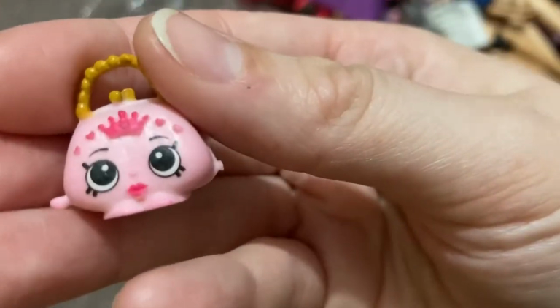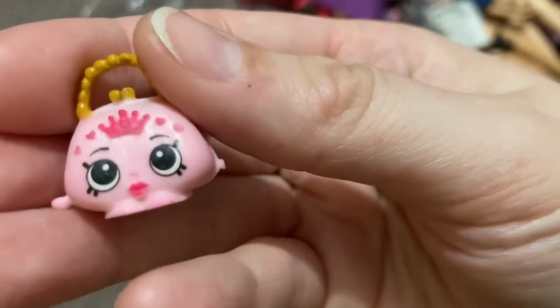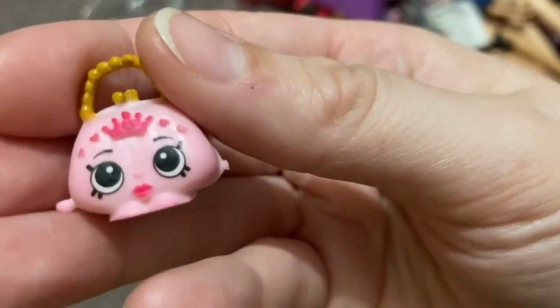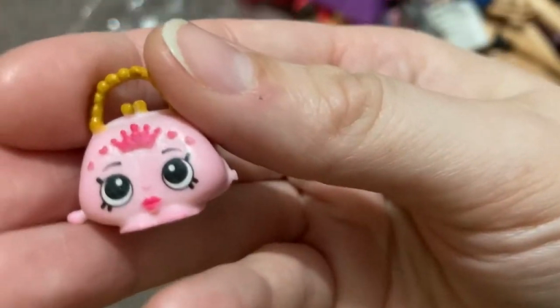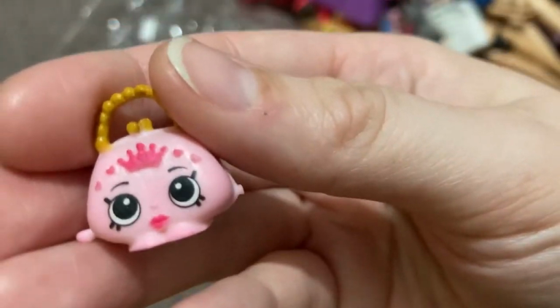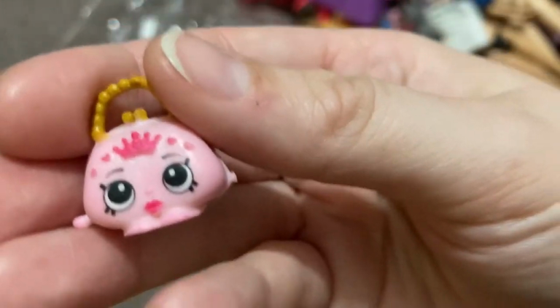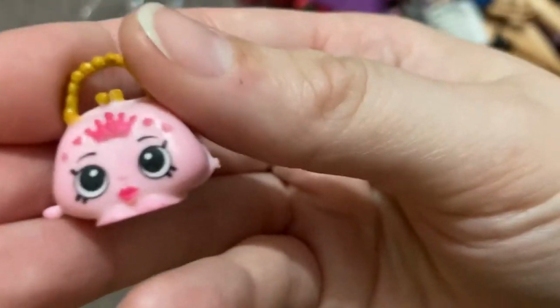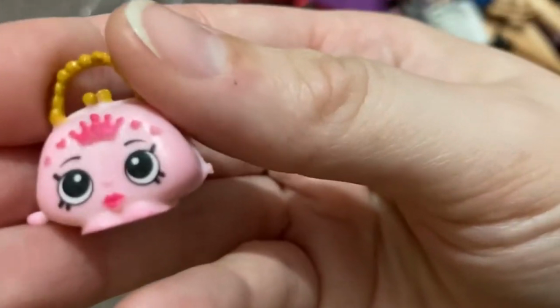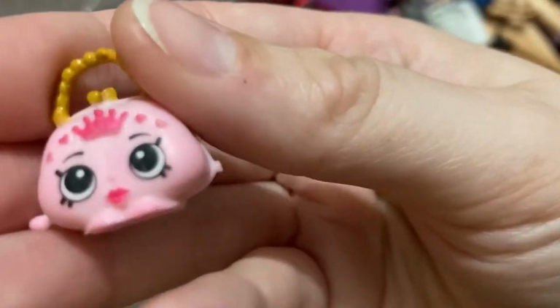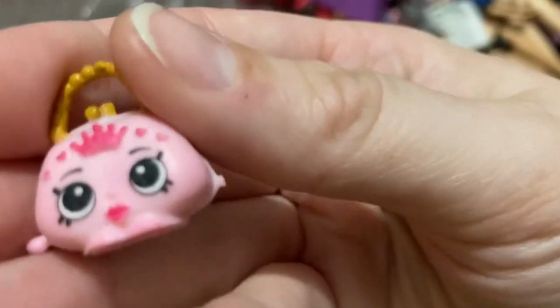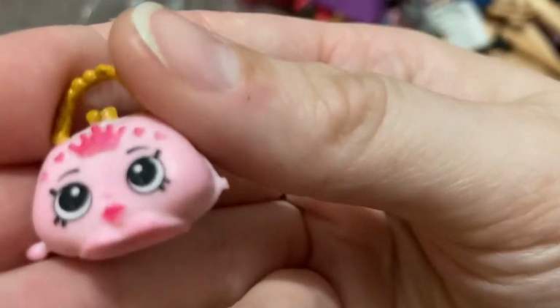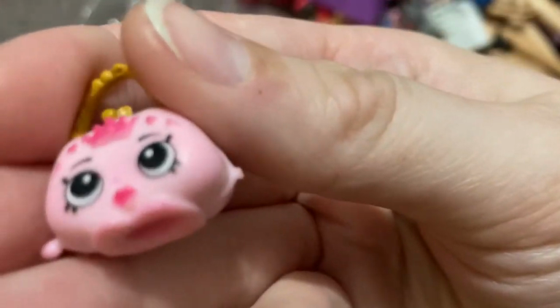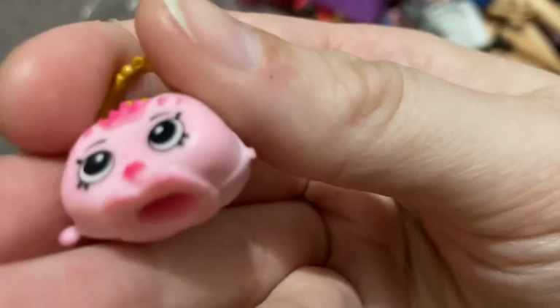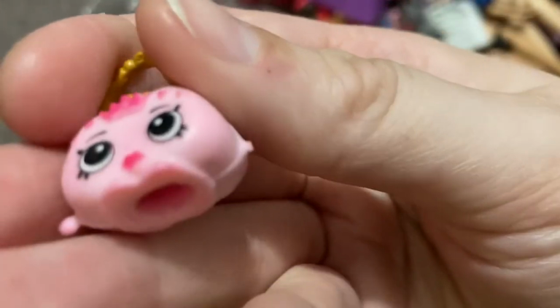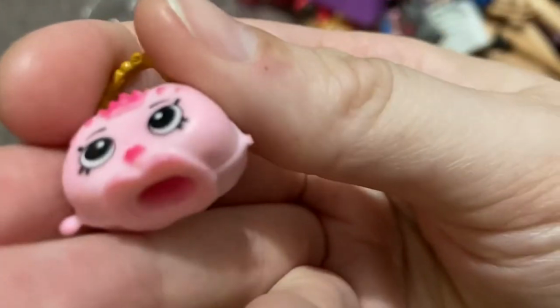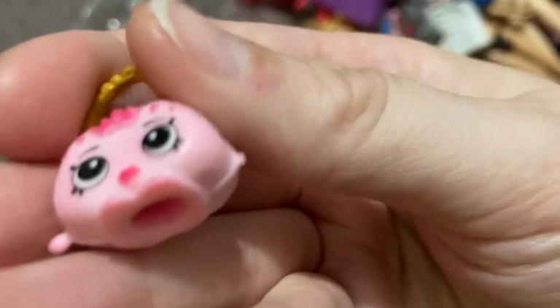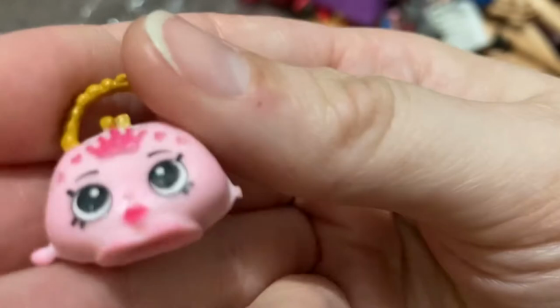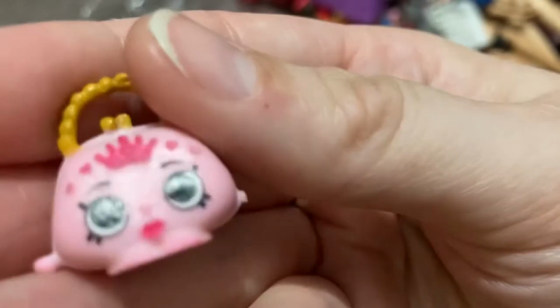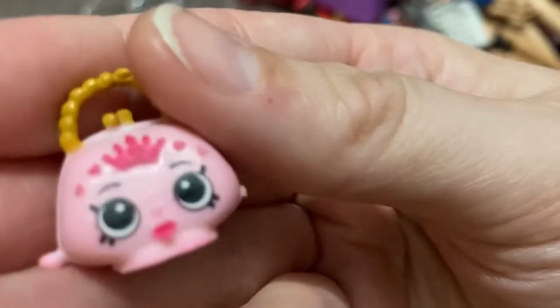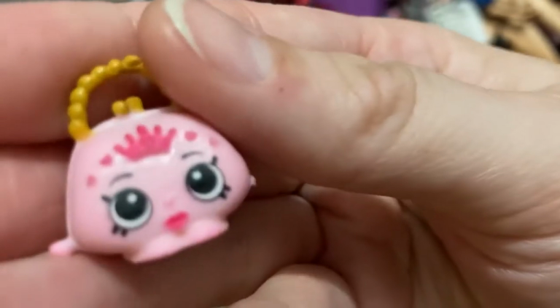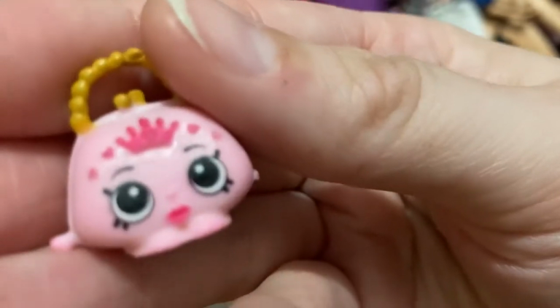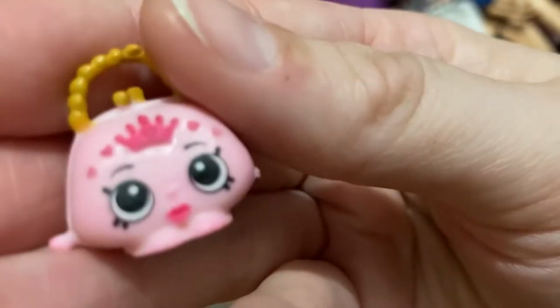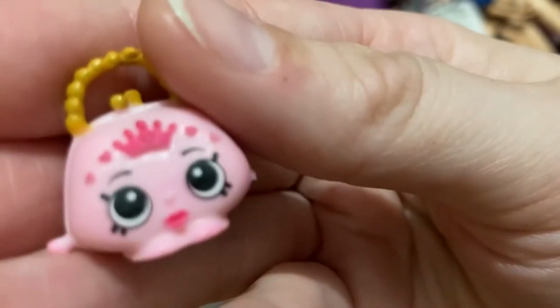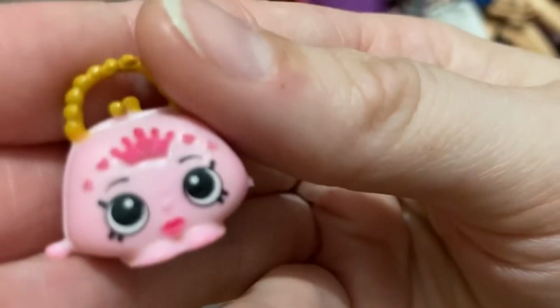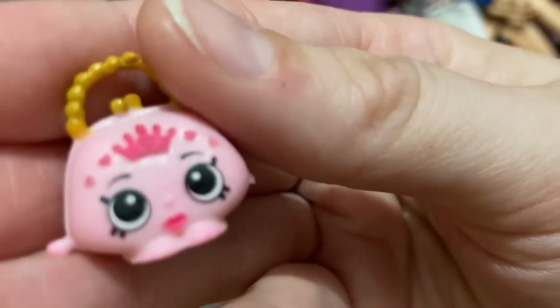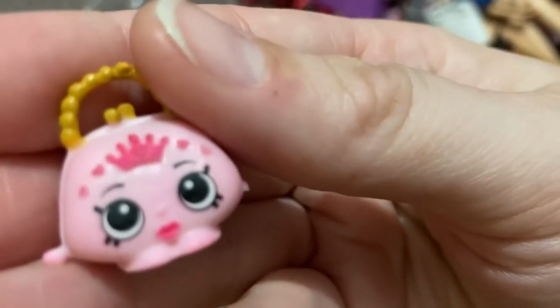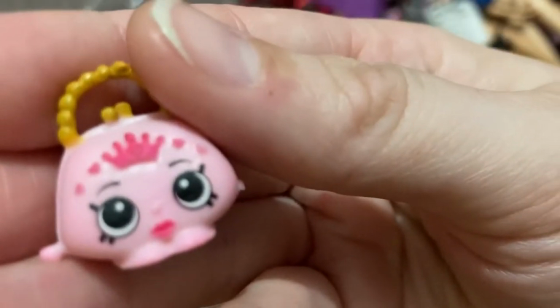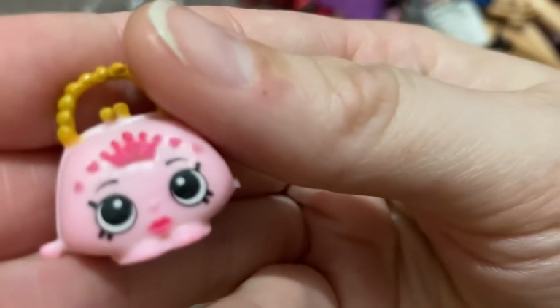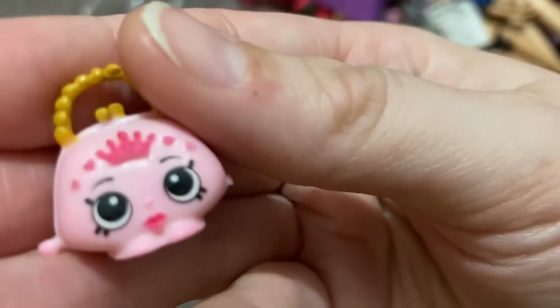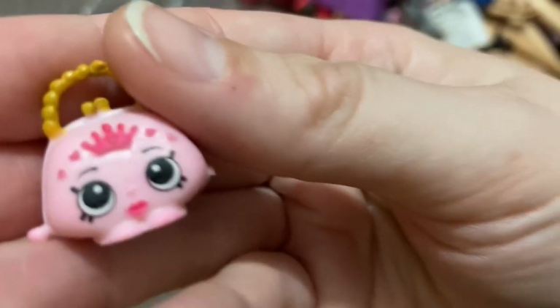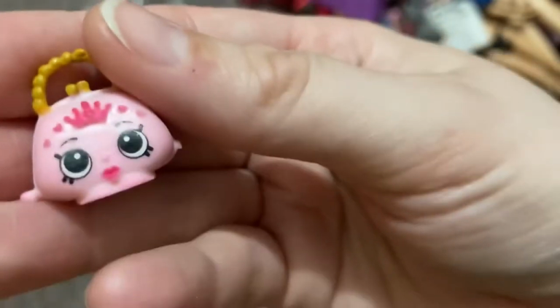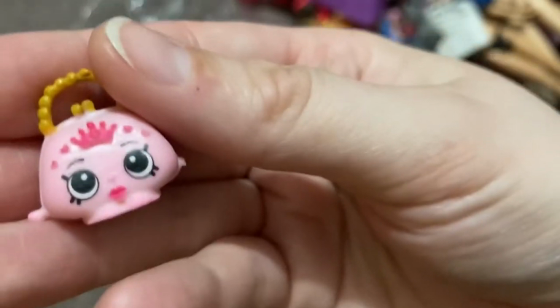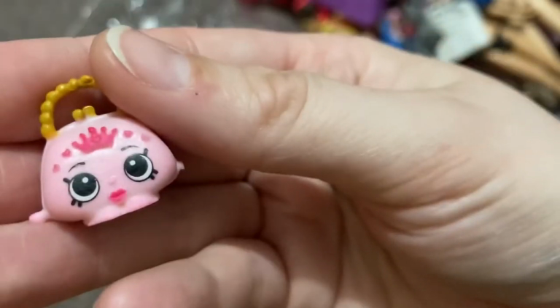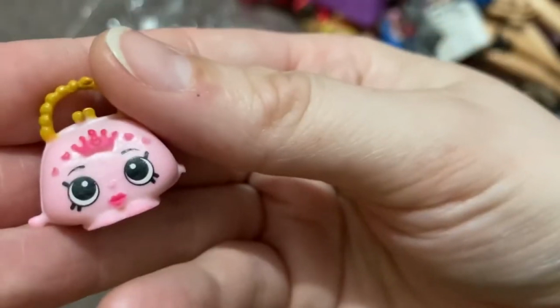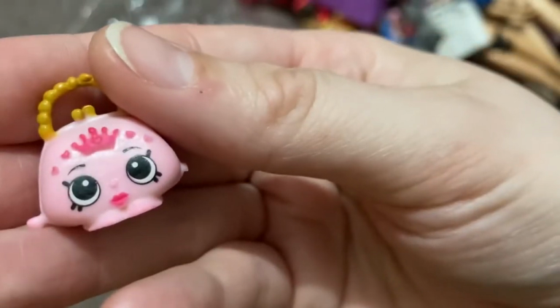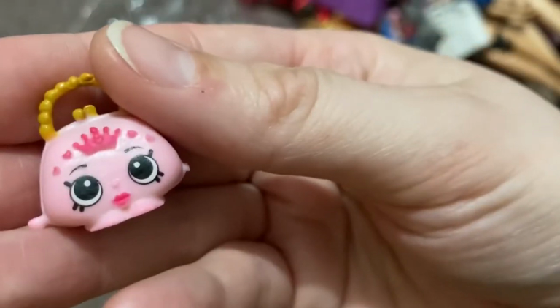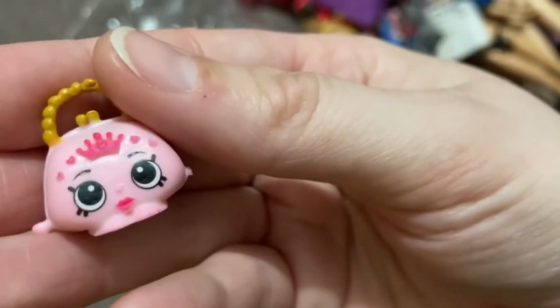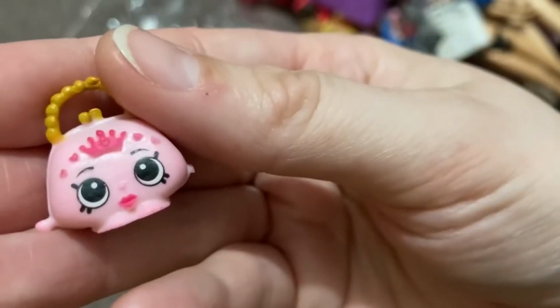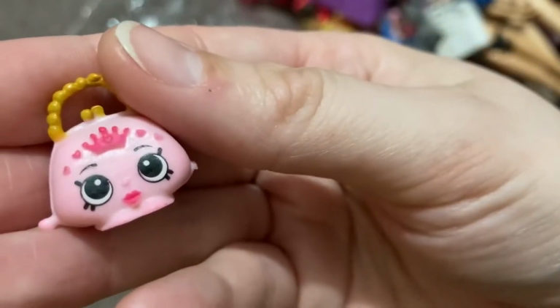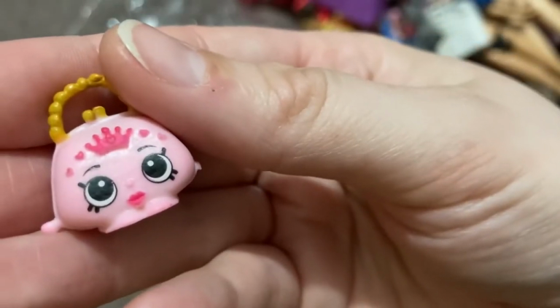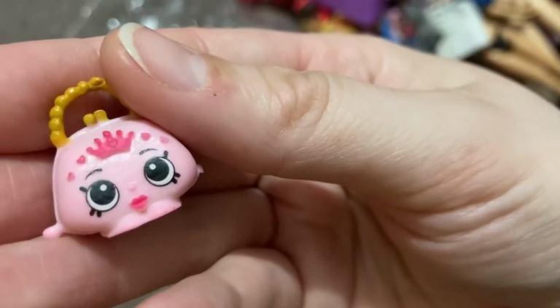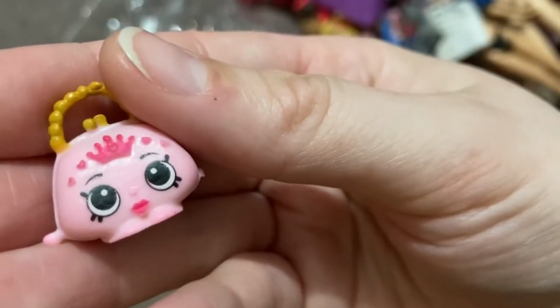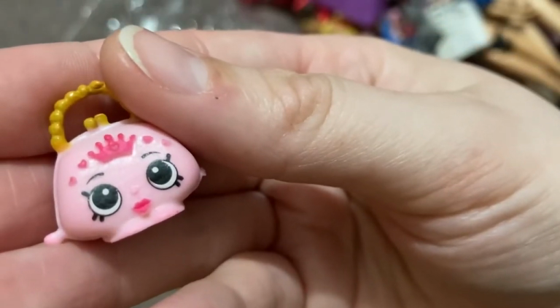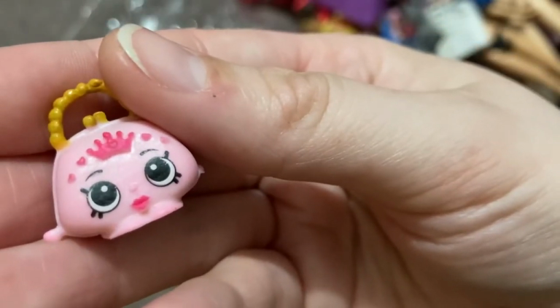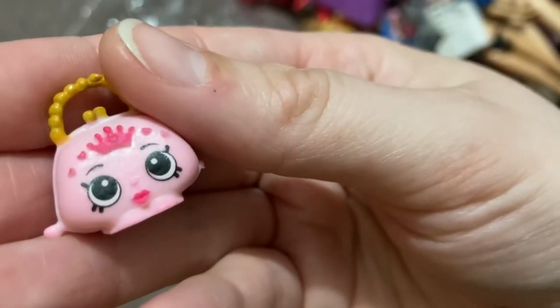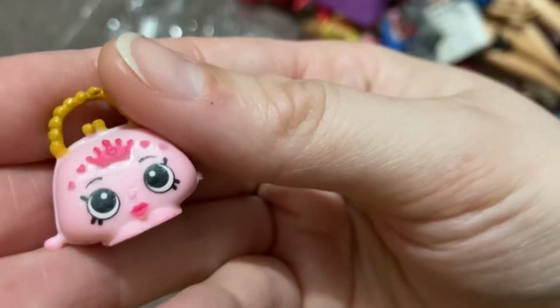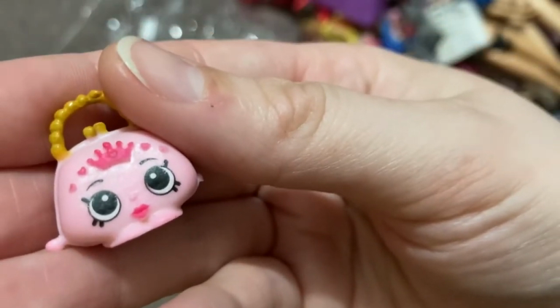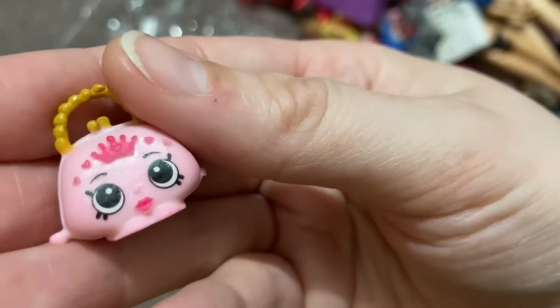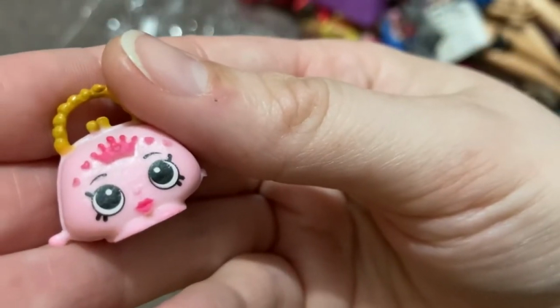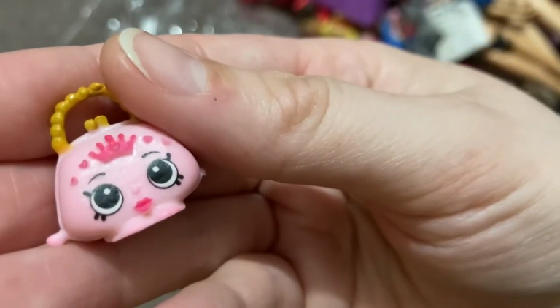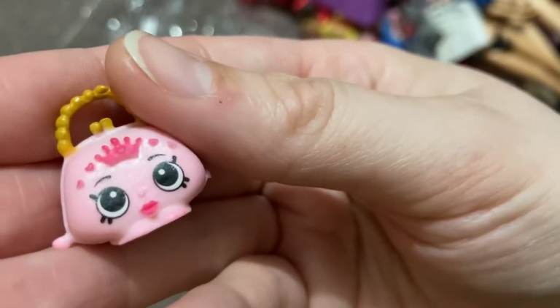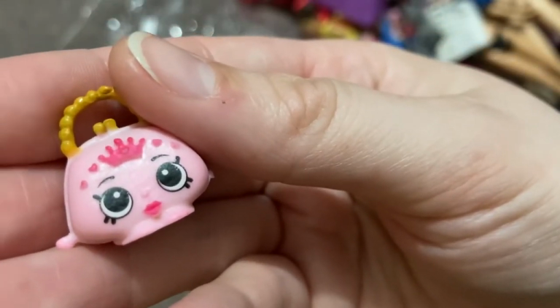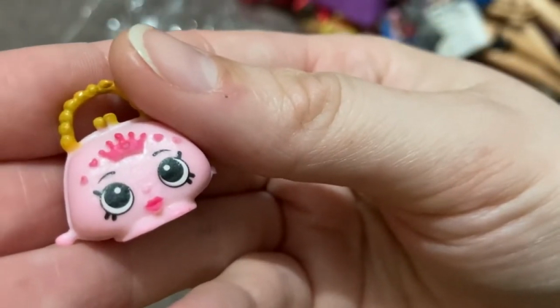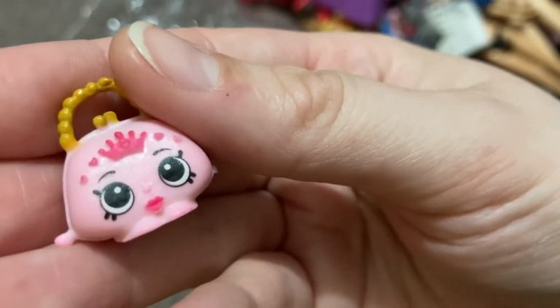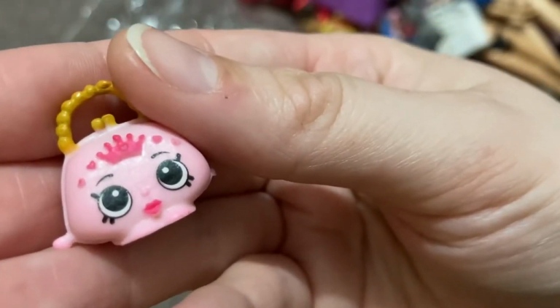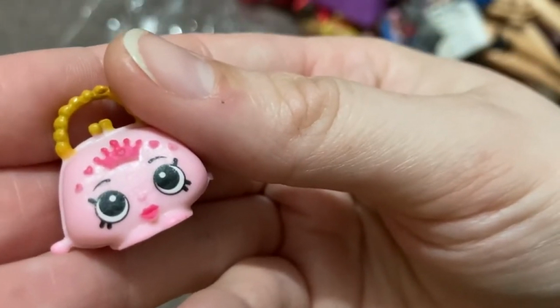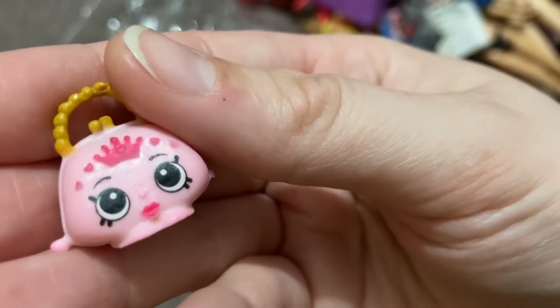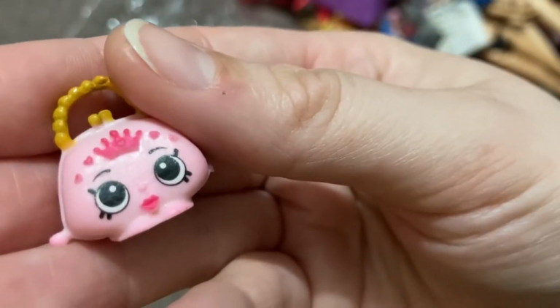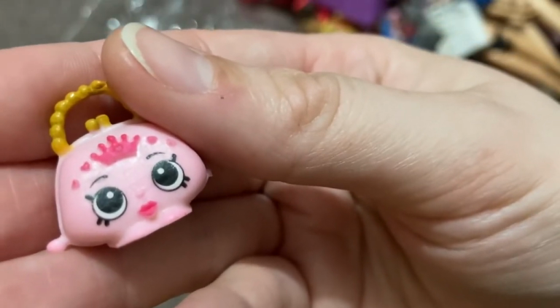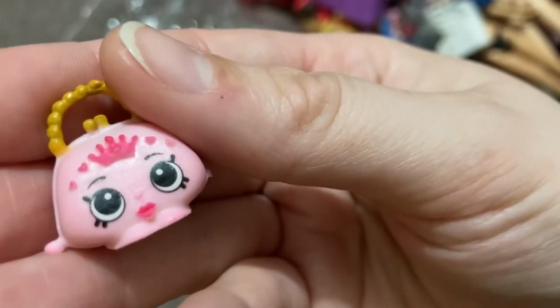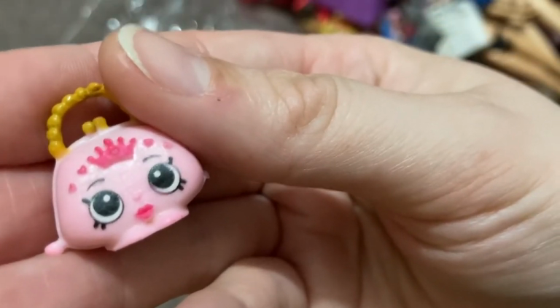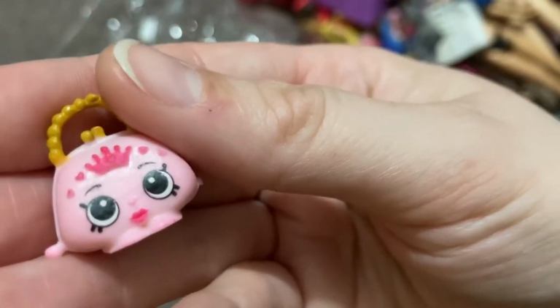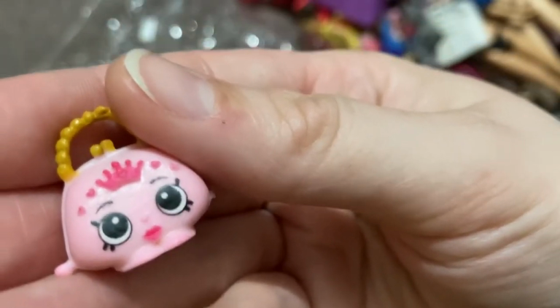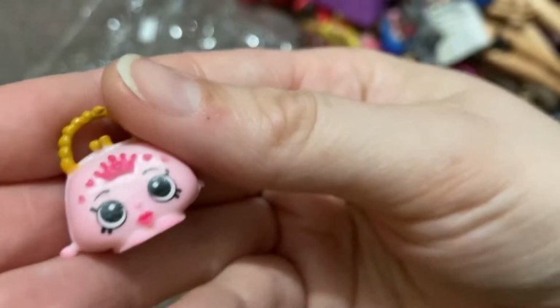How do I not try to collect Shopkins, but all I have in my doll room are more and more Shopkins? How does this happen to me?